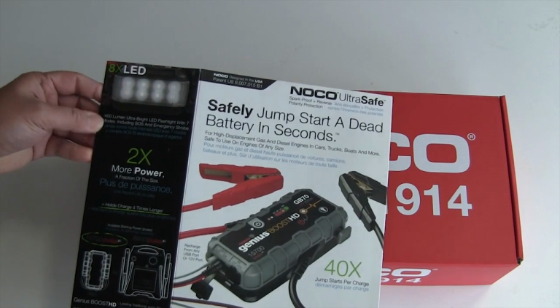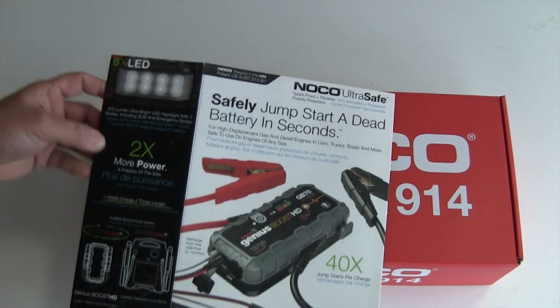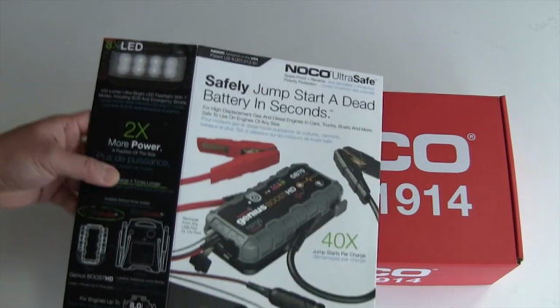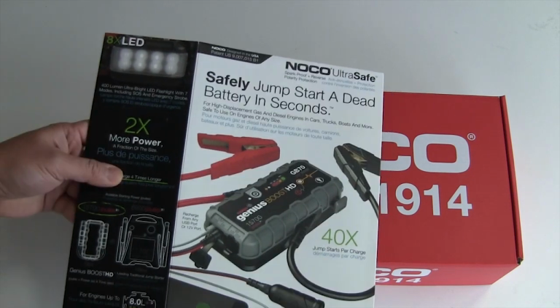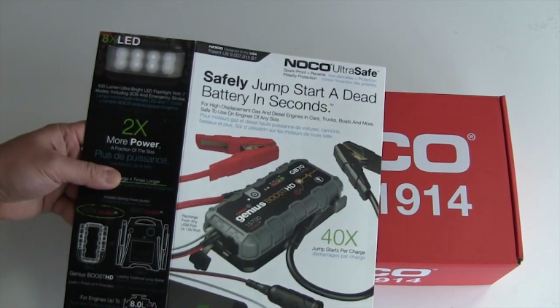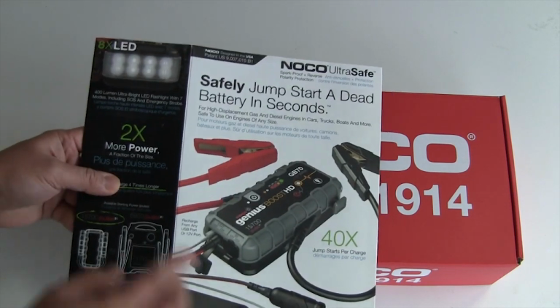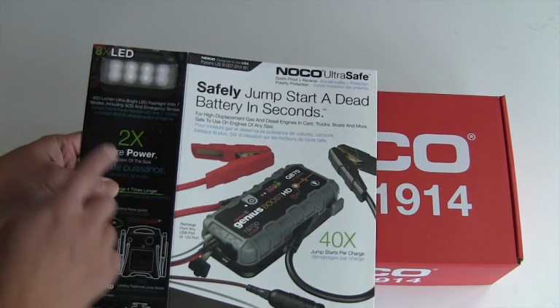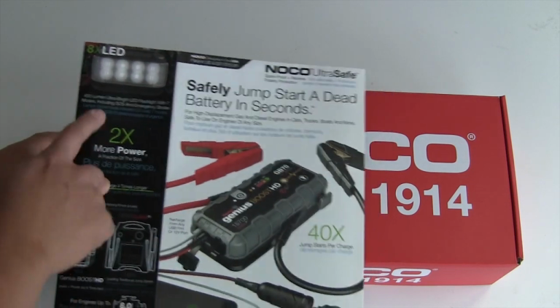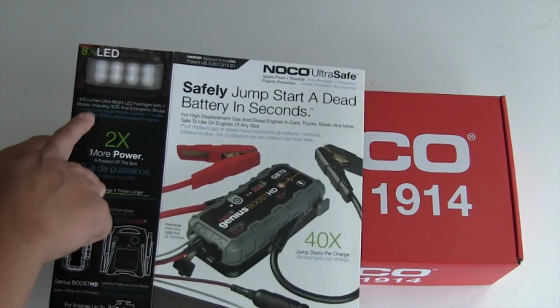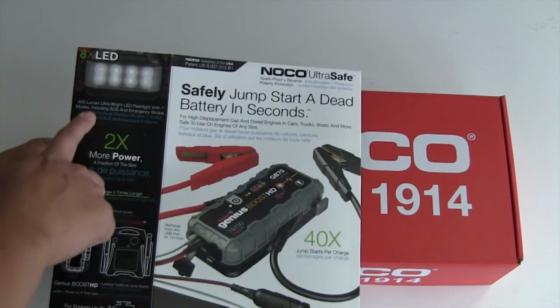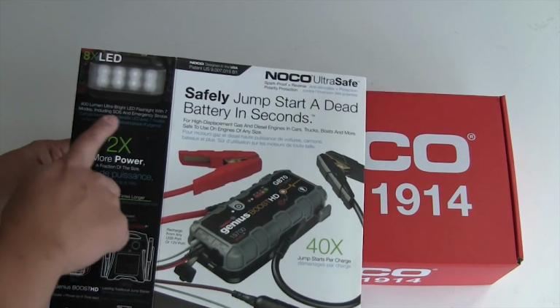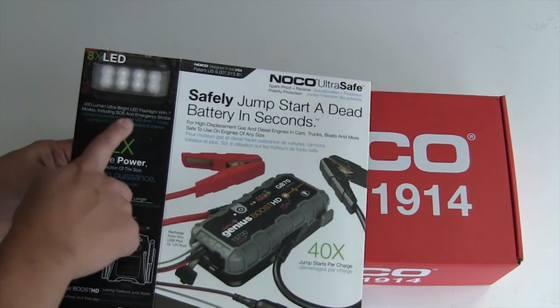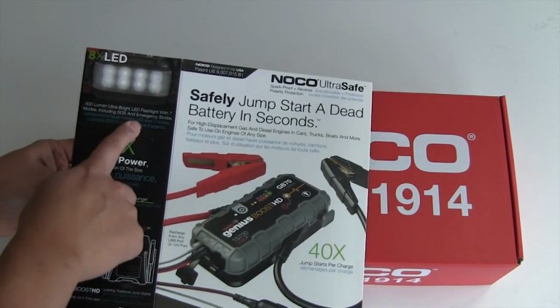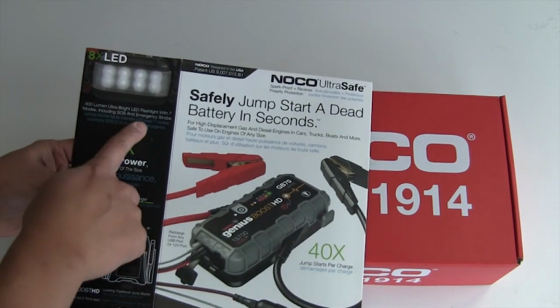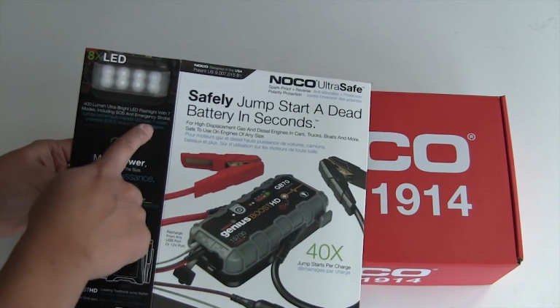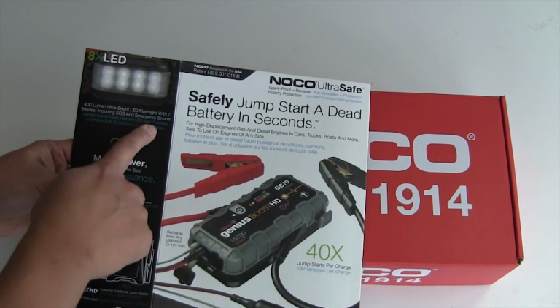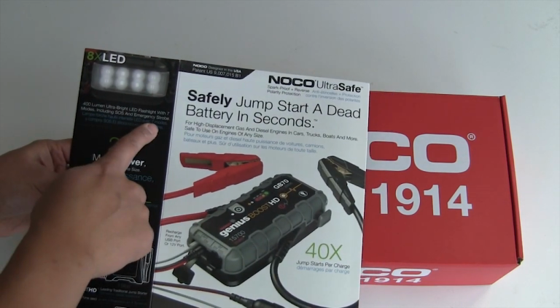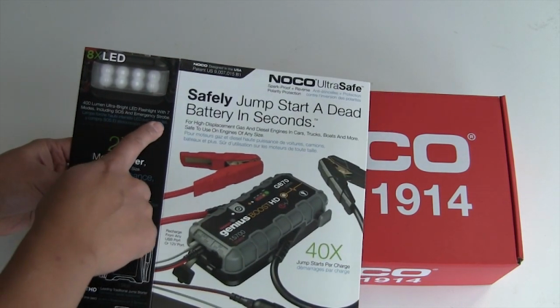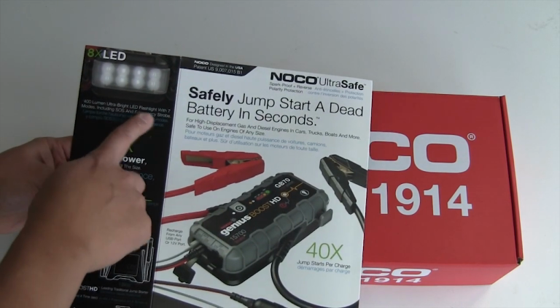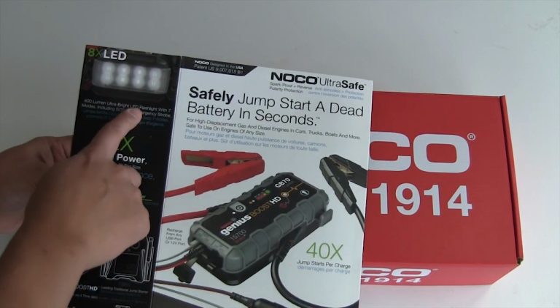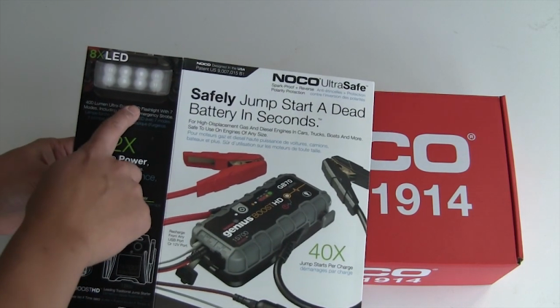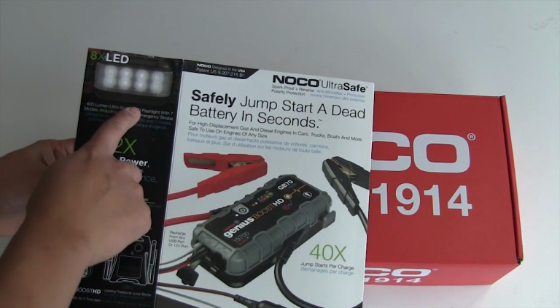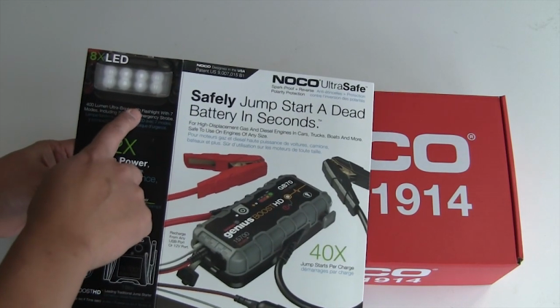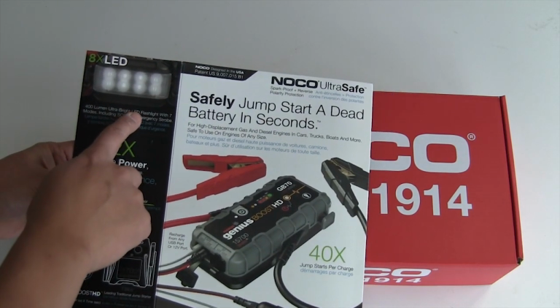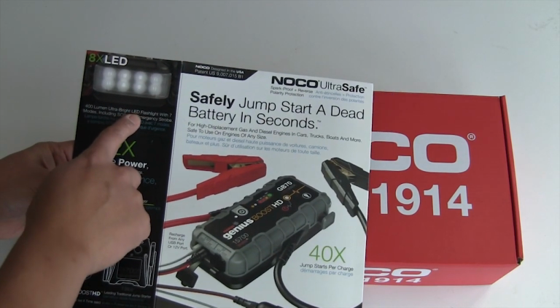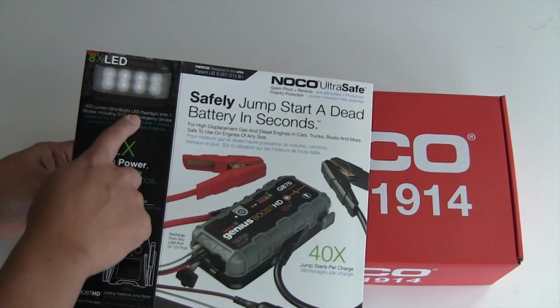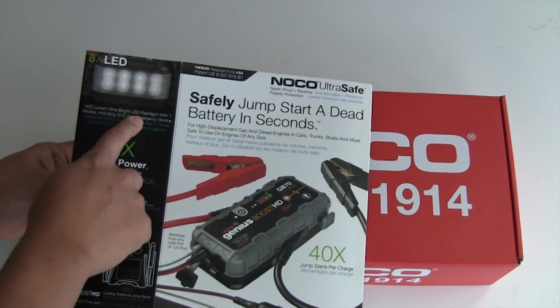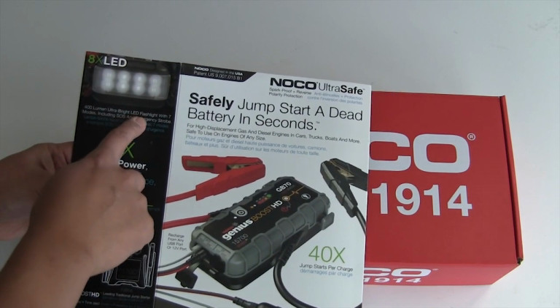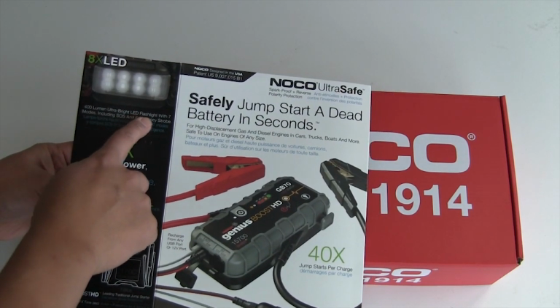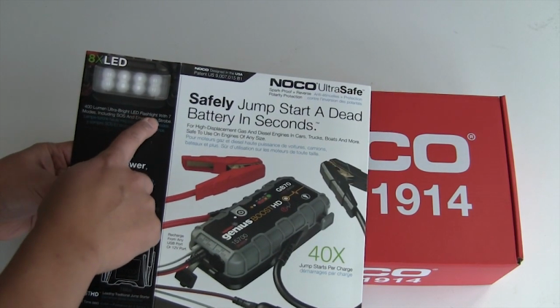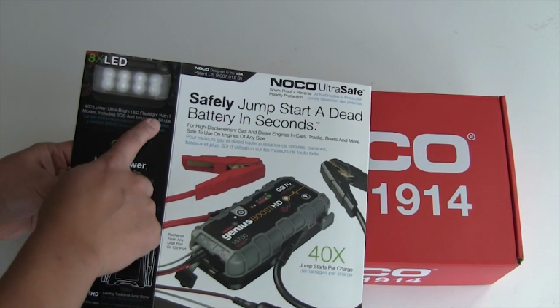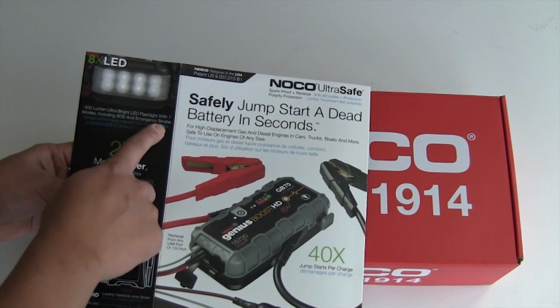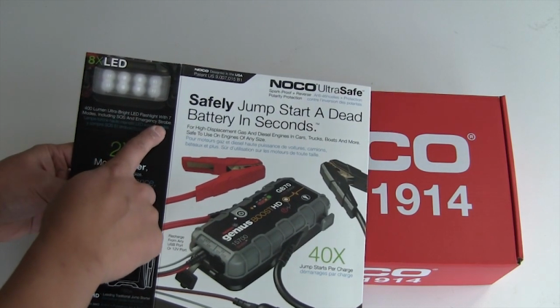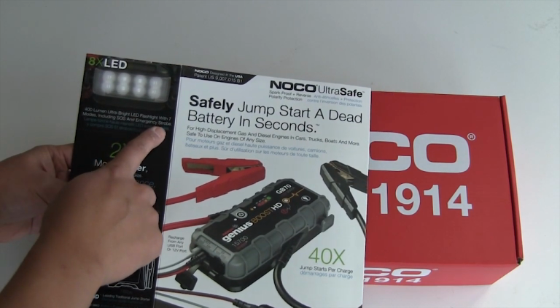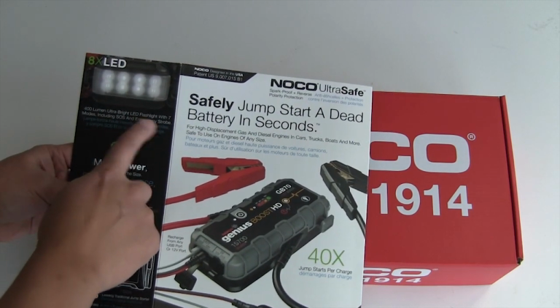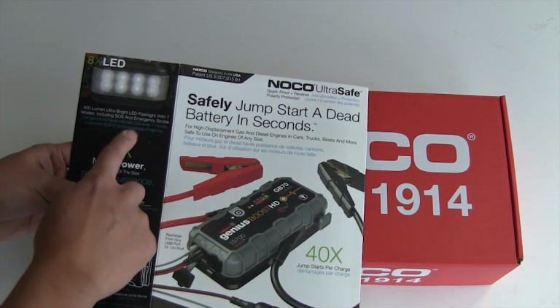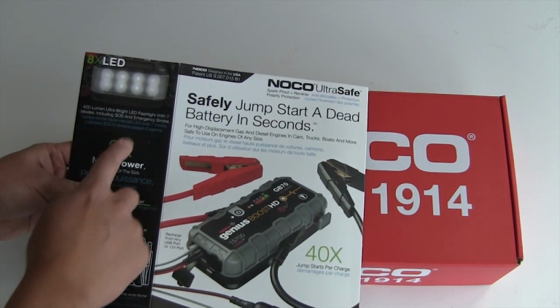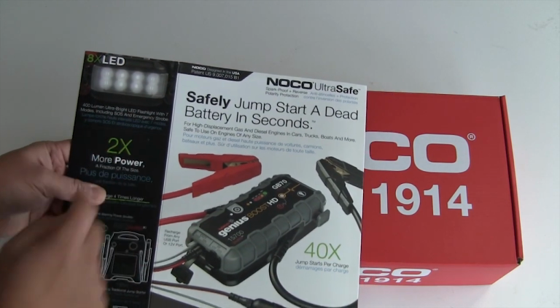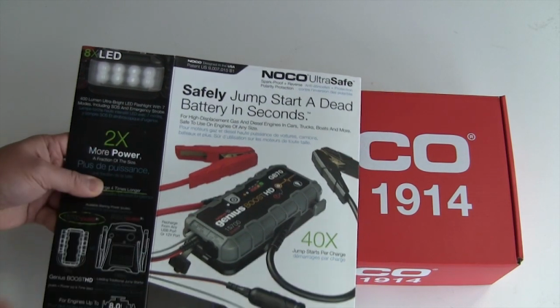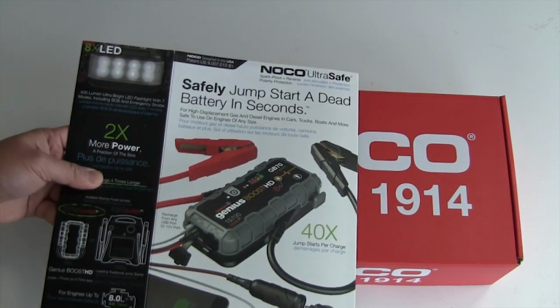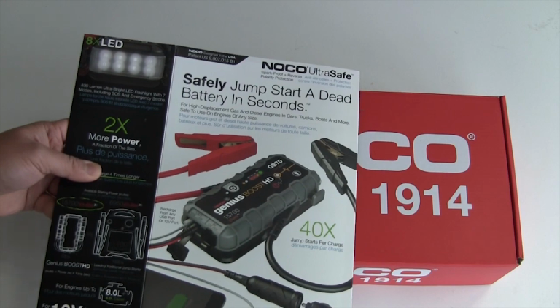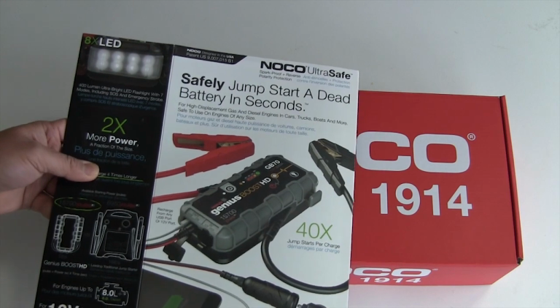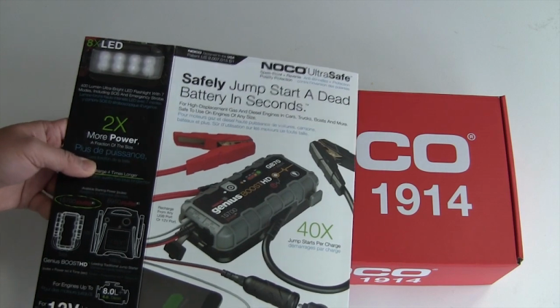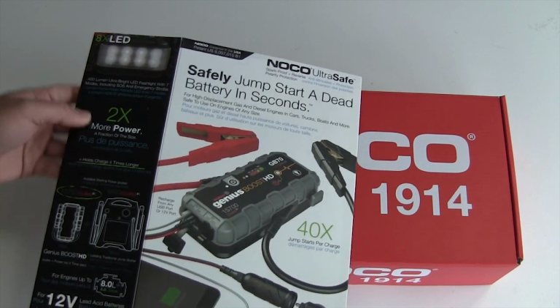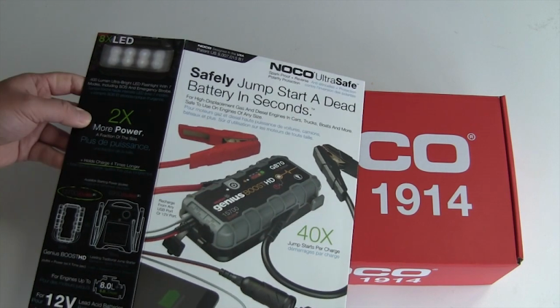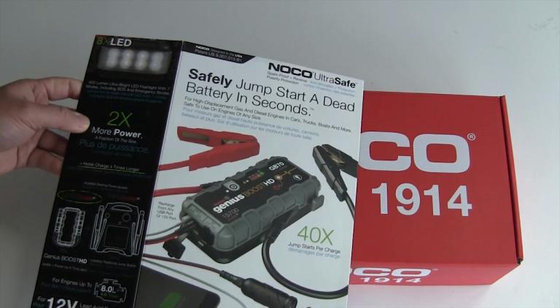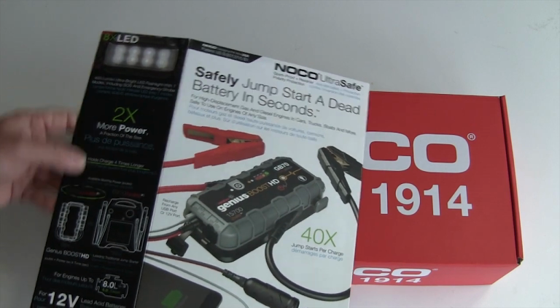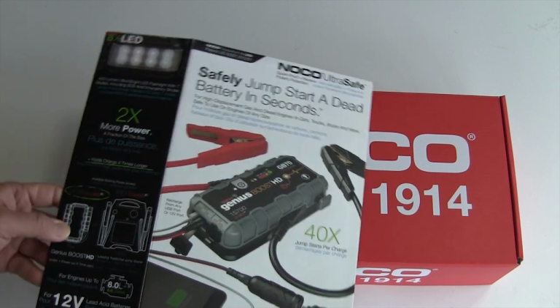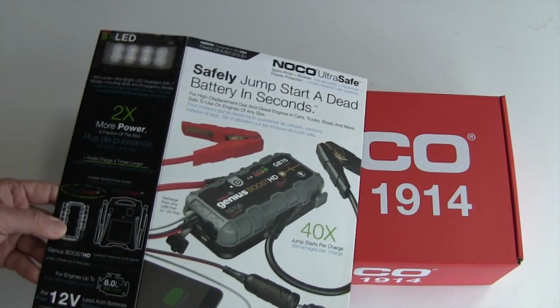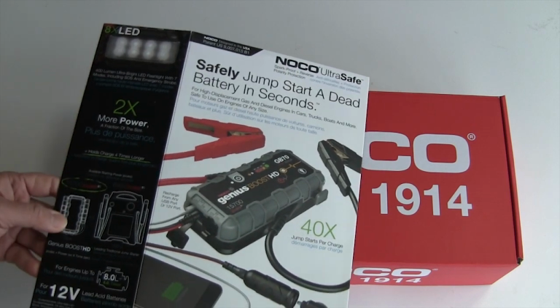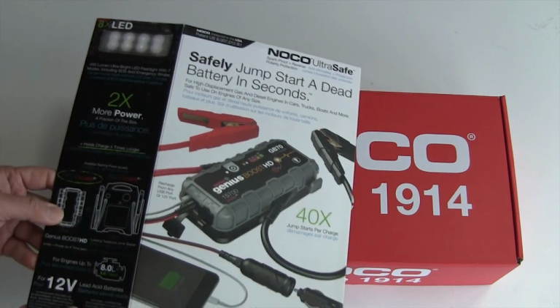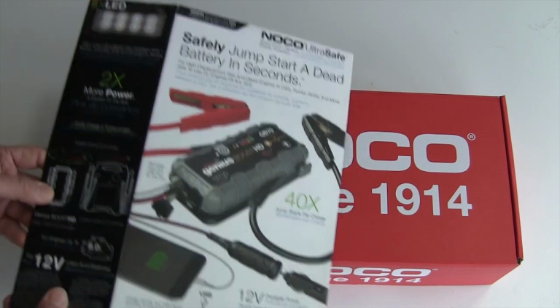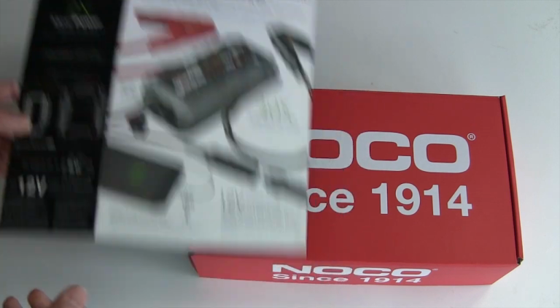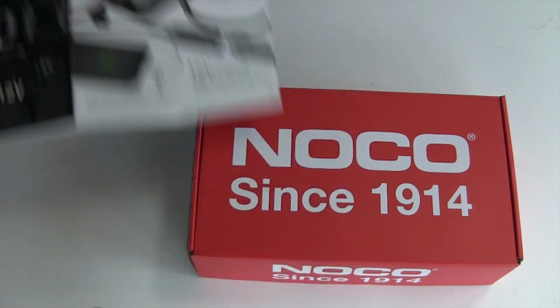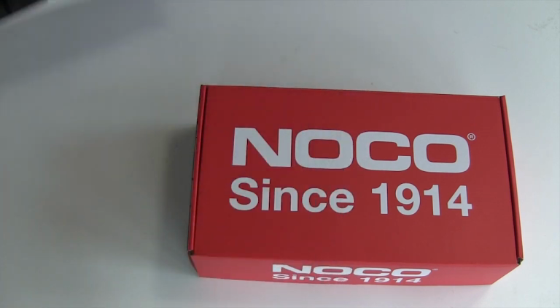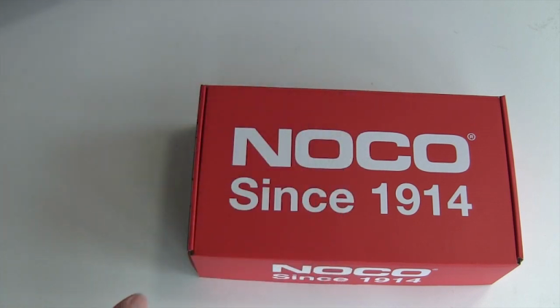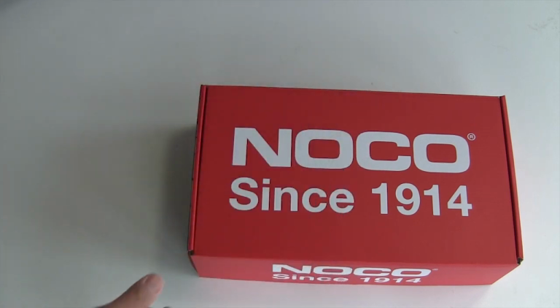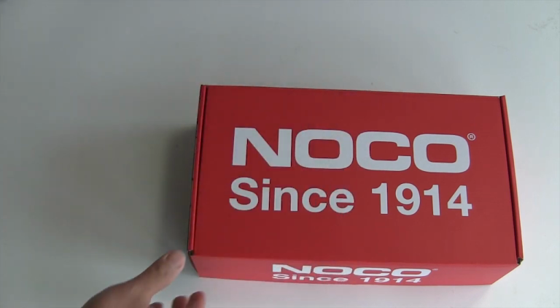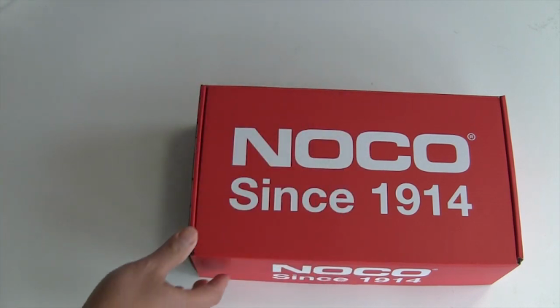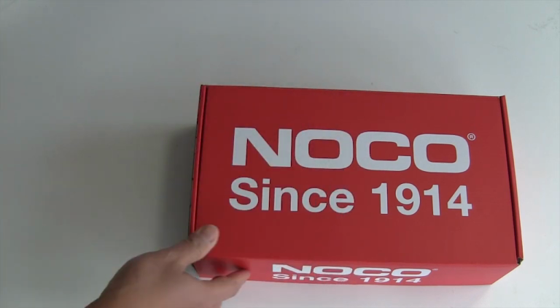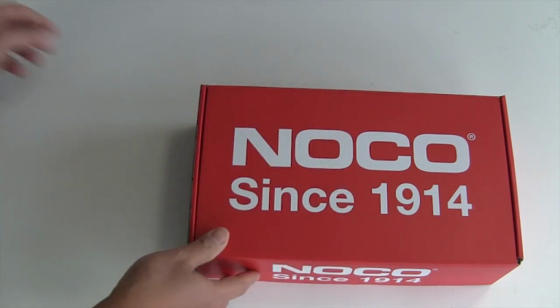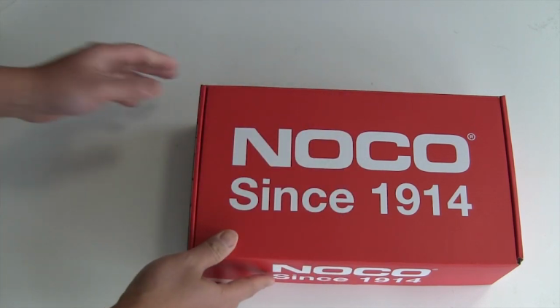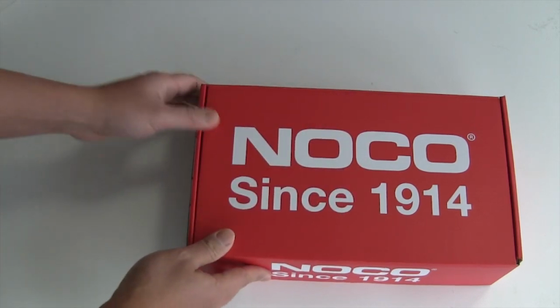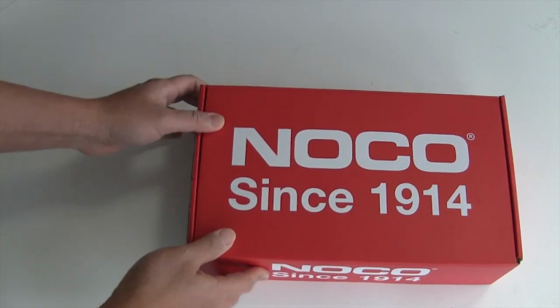It also has a 400 lumen LED flashlight with a lot of different modes. I'll show you those in a second. So let's open the box.